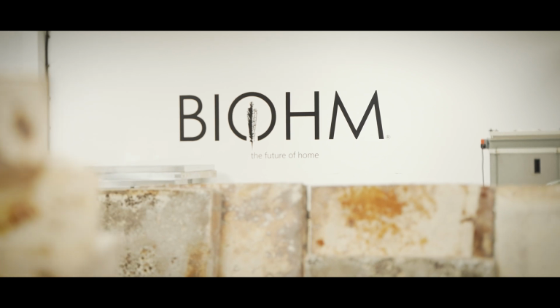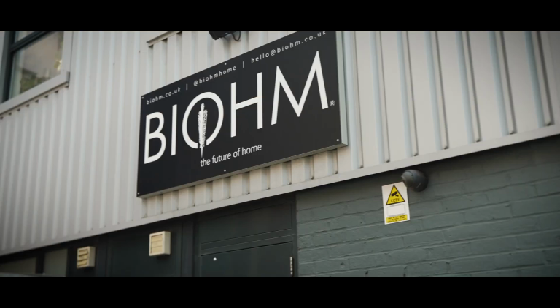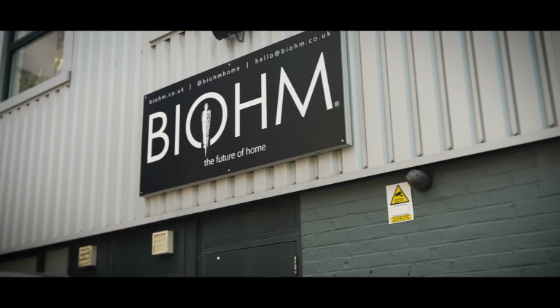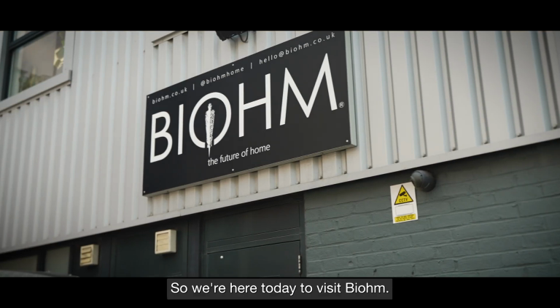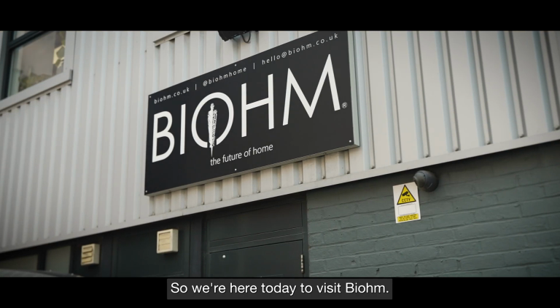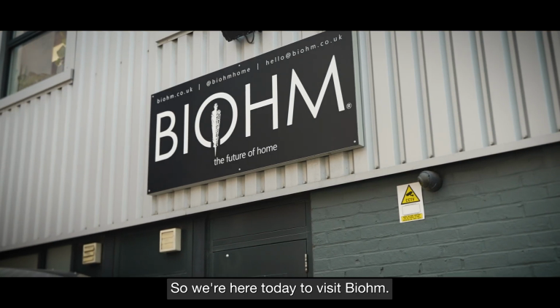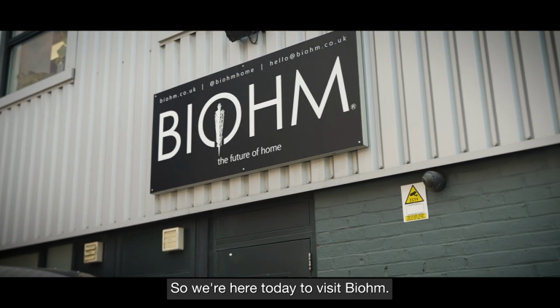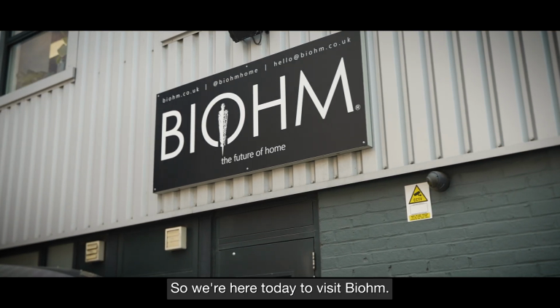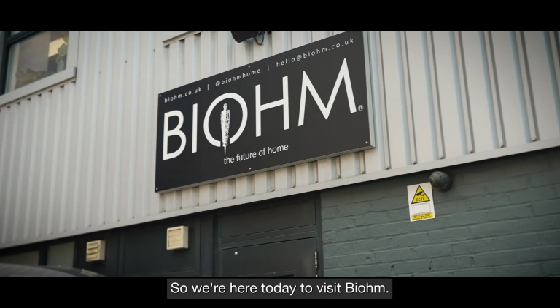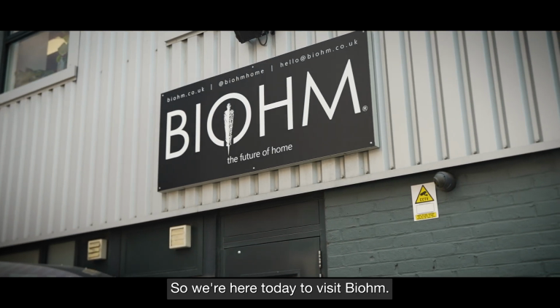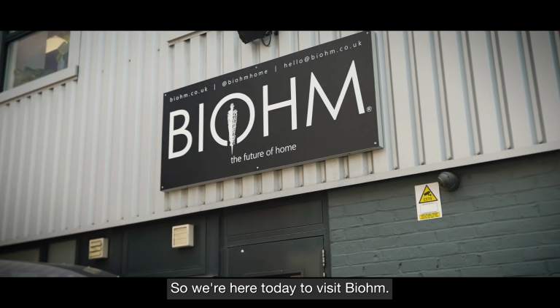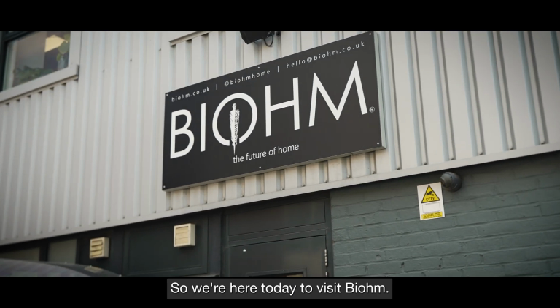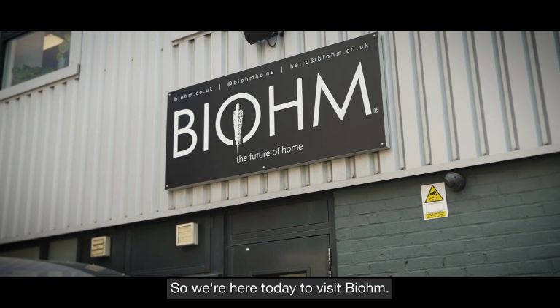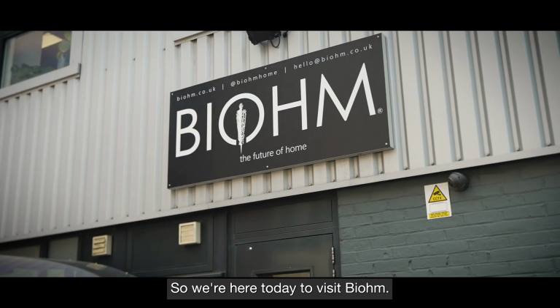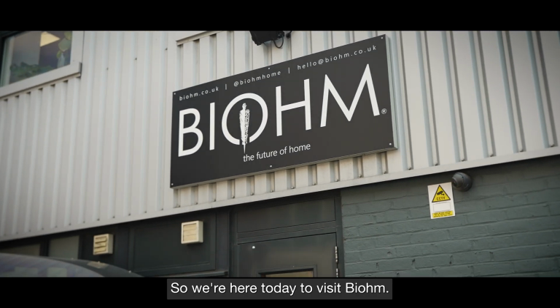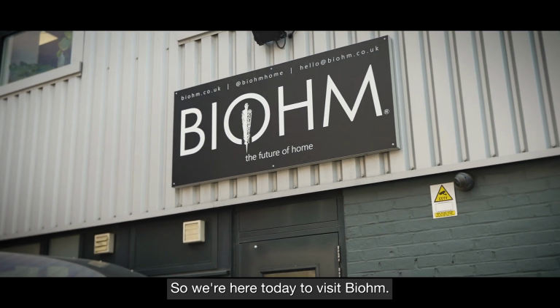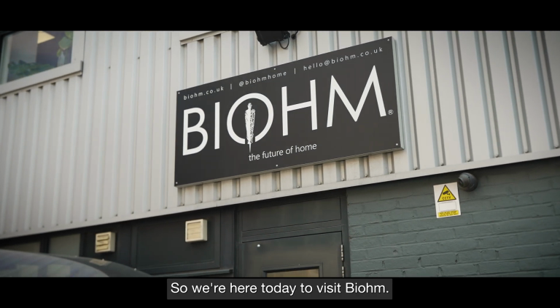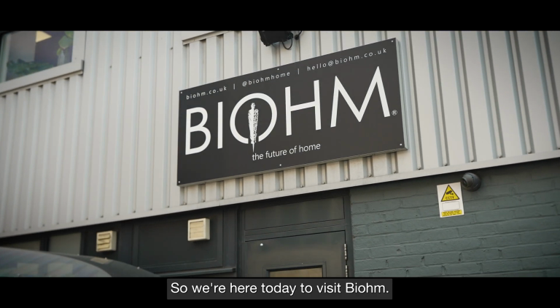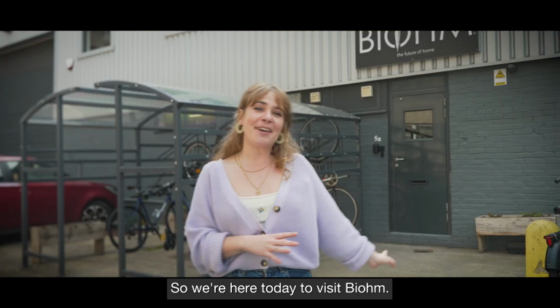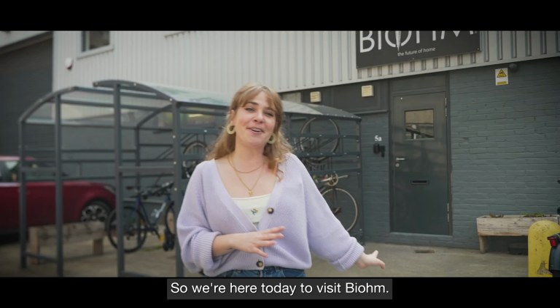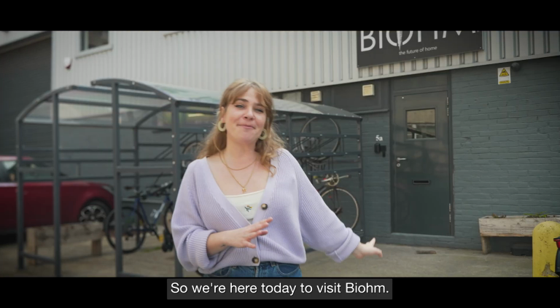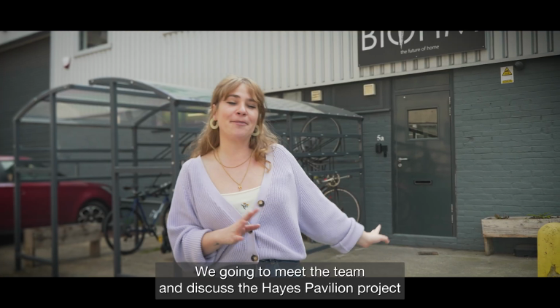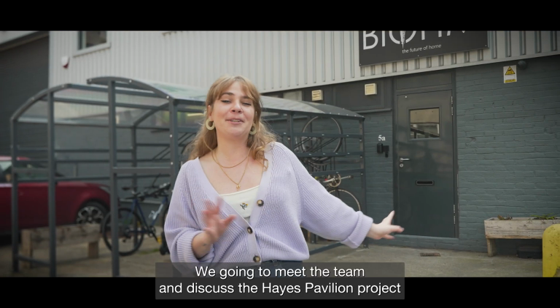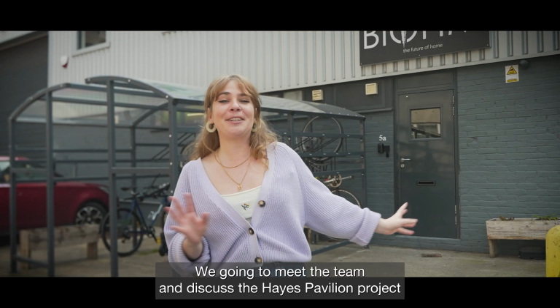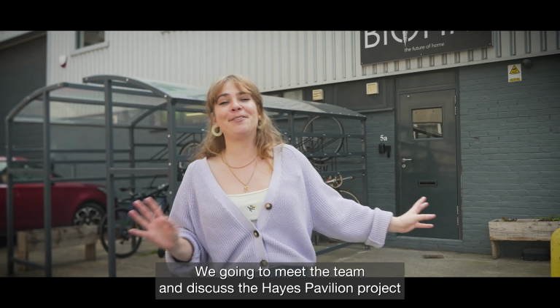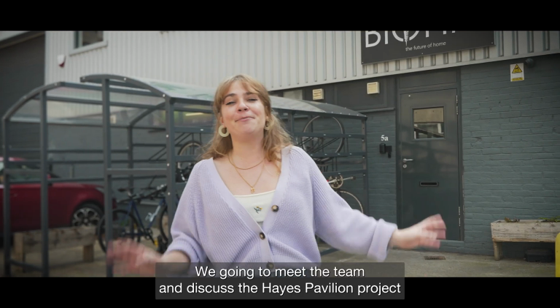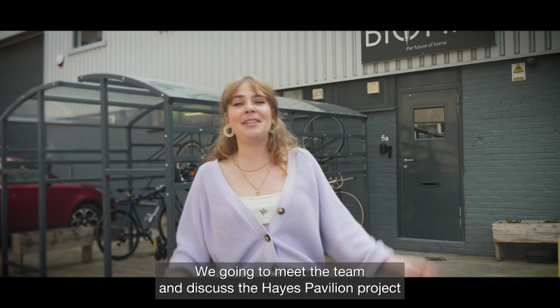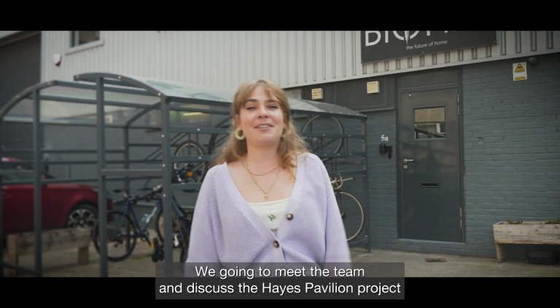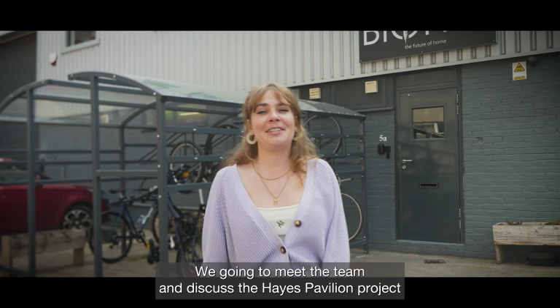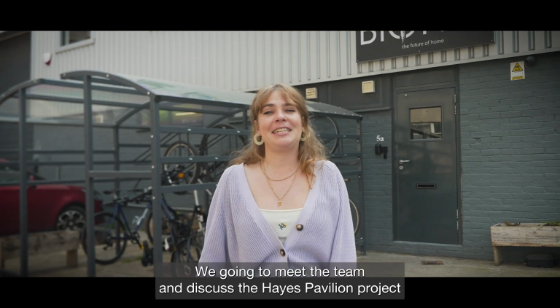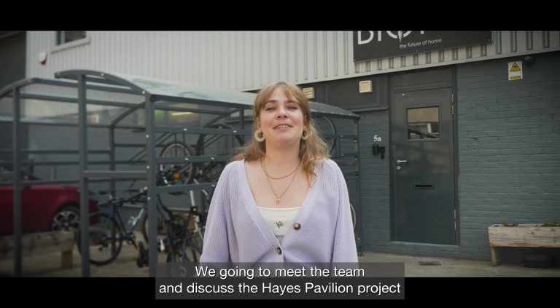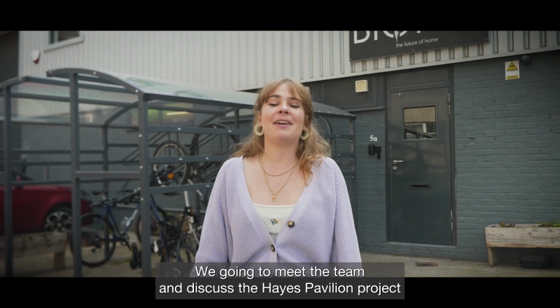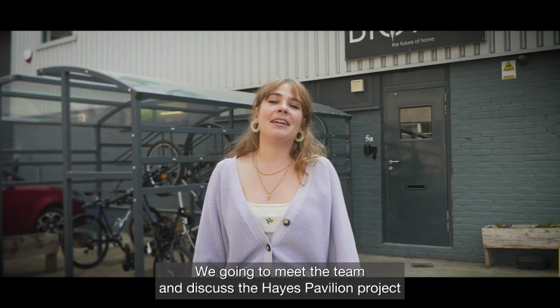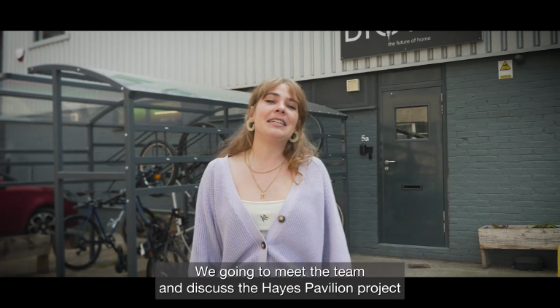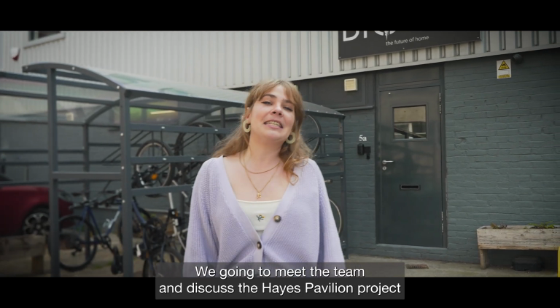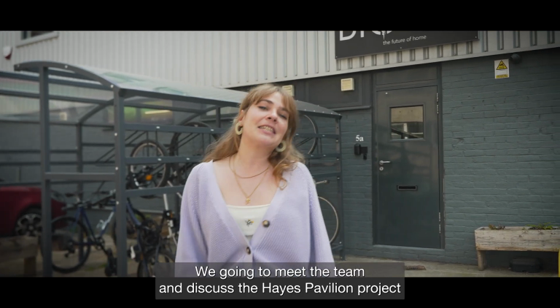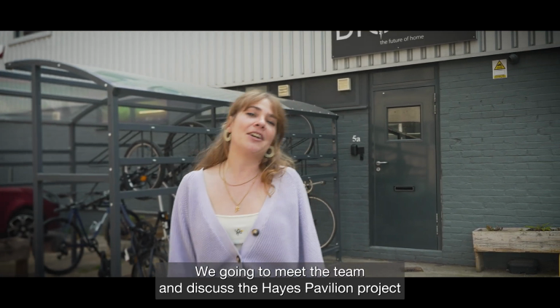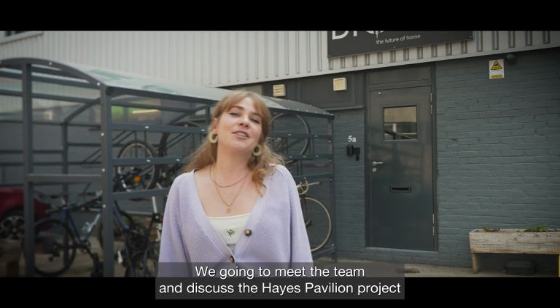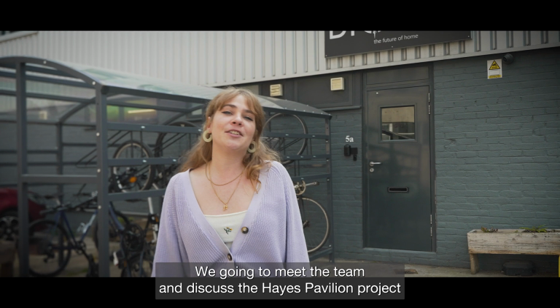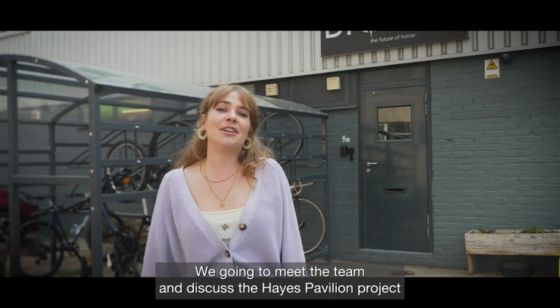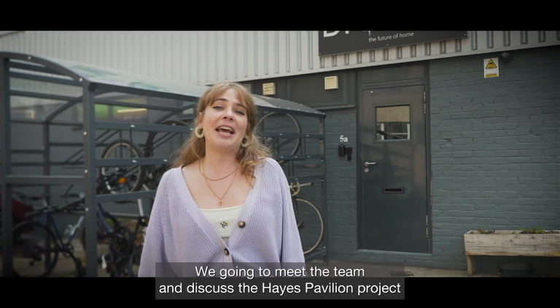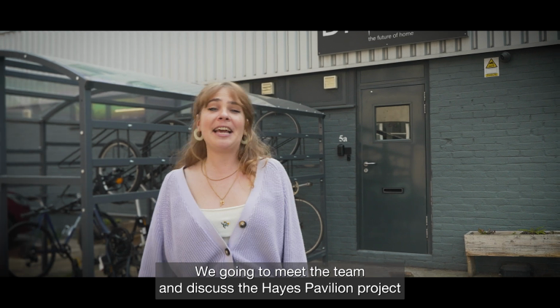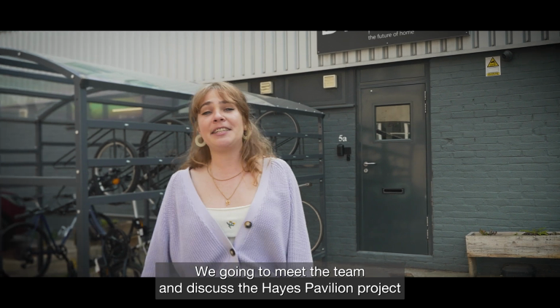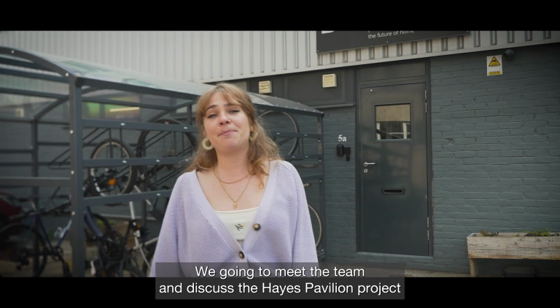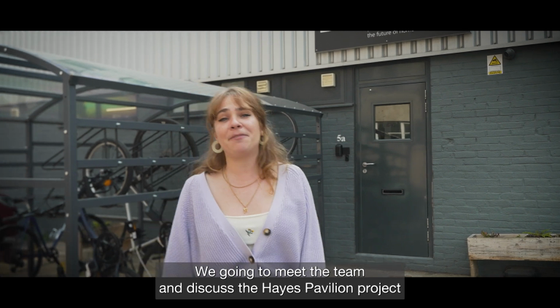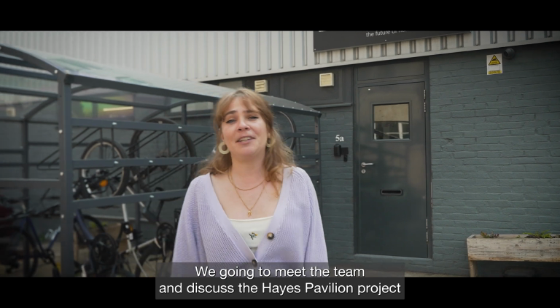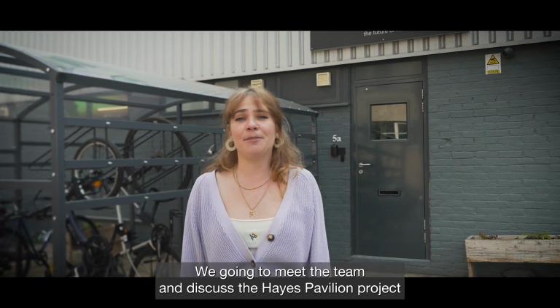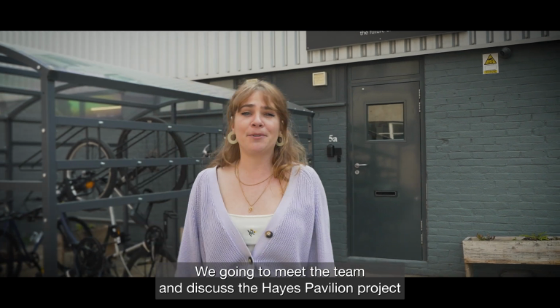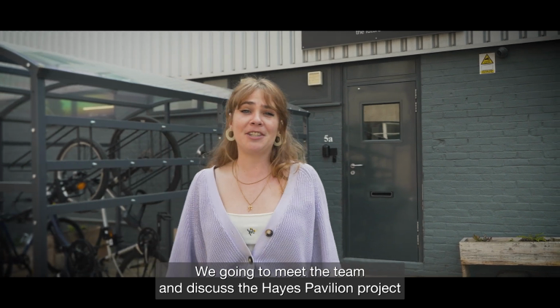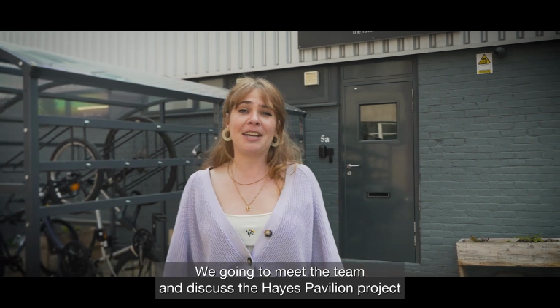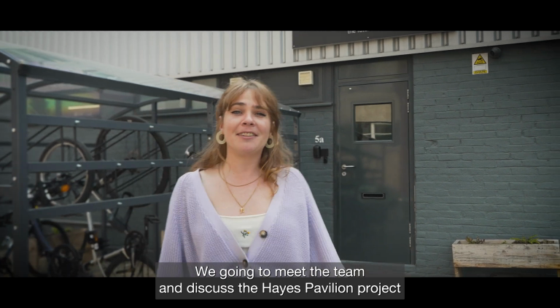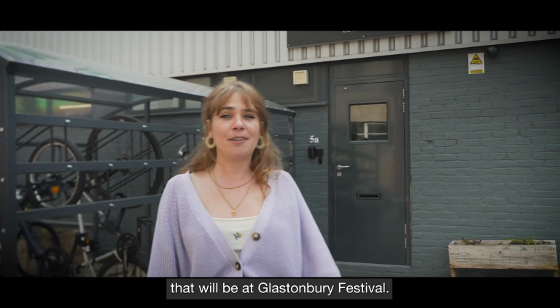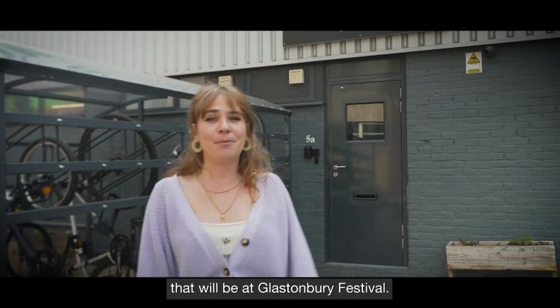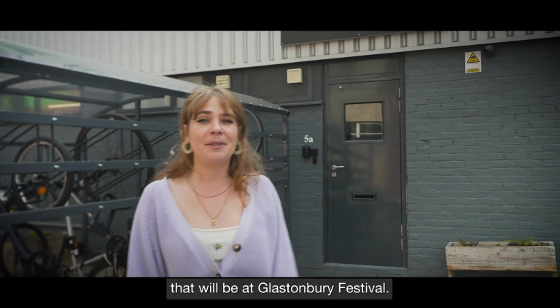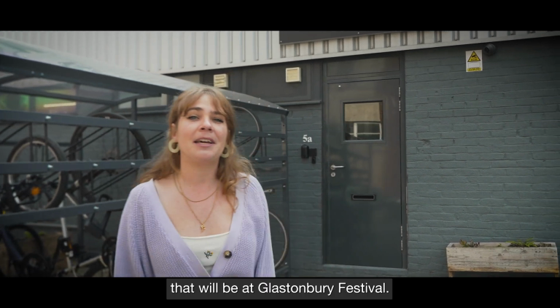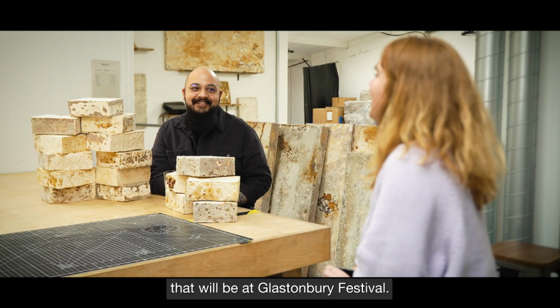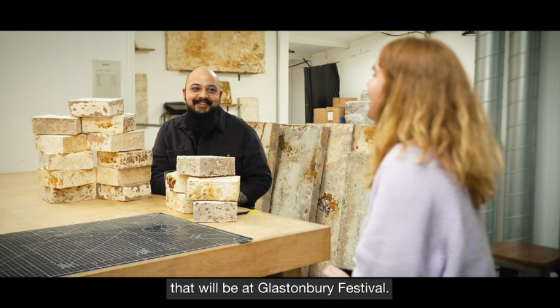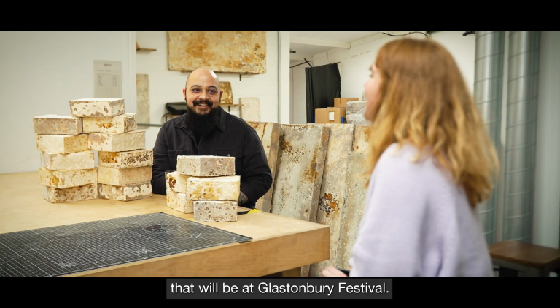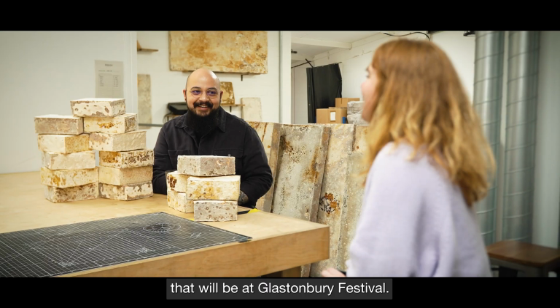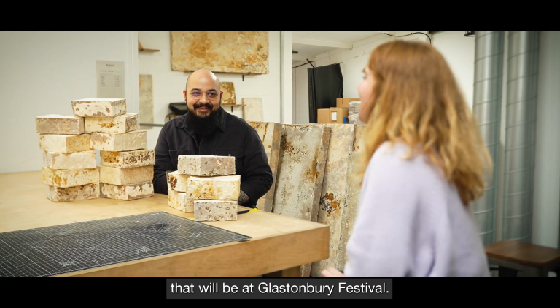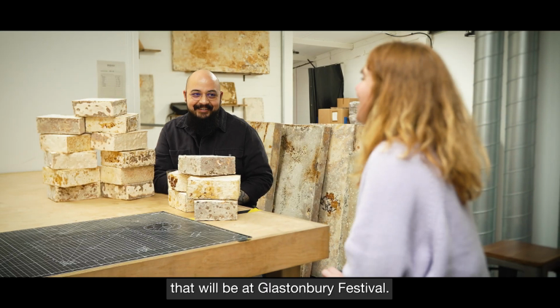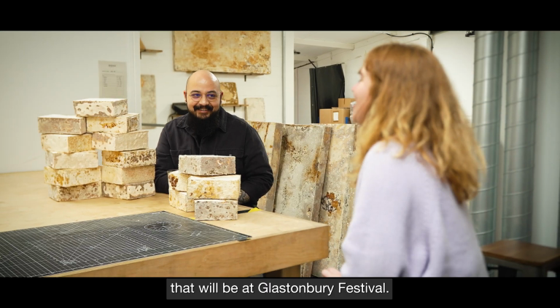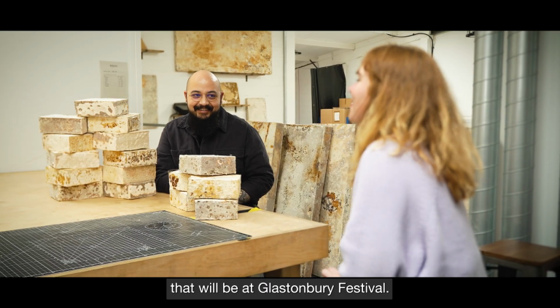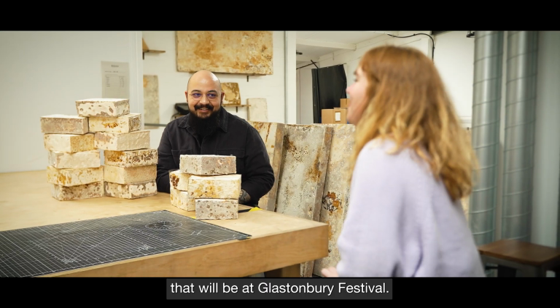So we're here today to visit Biome, we're going to meet the team and discuss the Hays Pavilion project that will be at Glastonbury Festival.